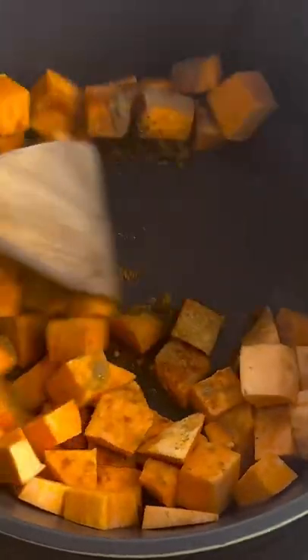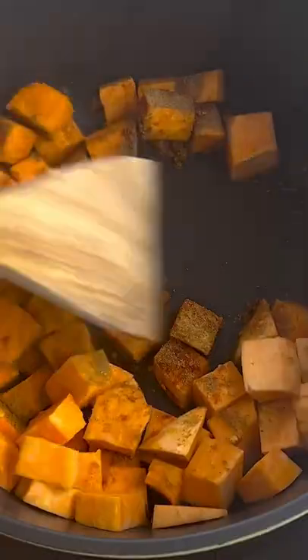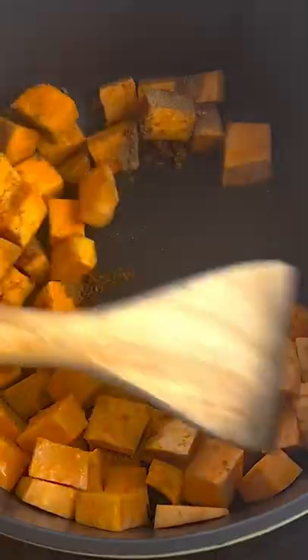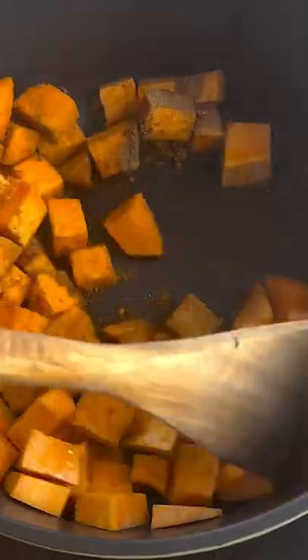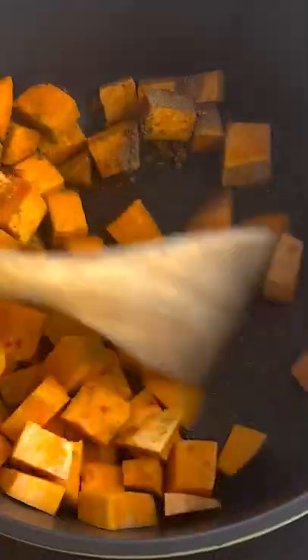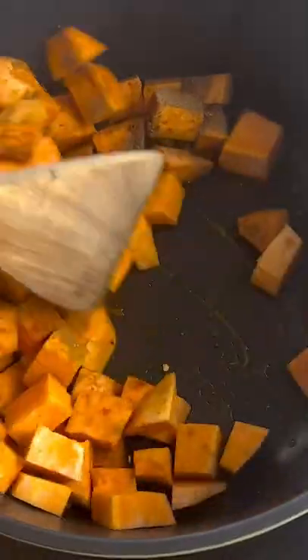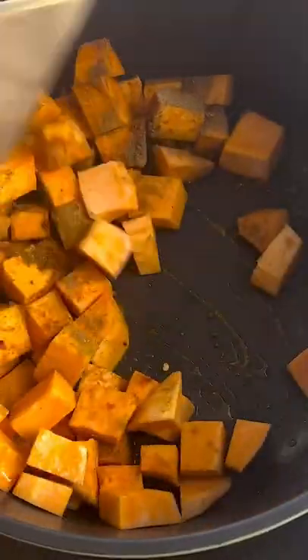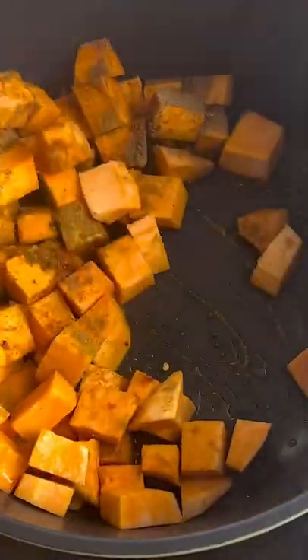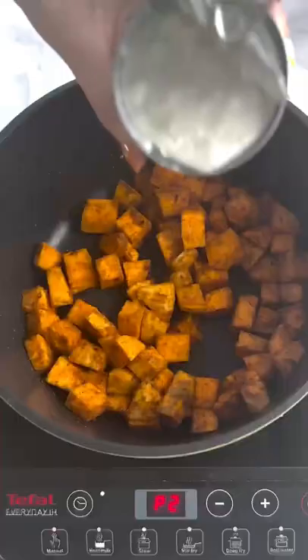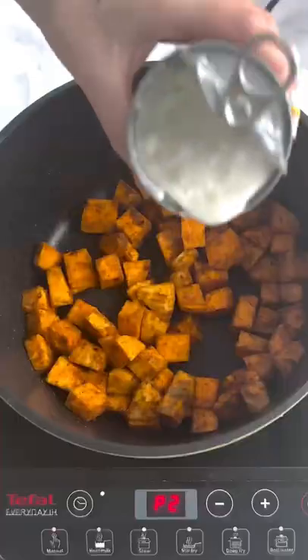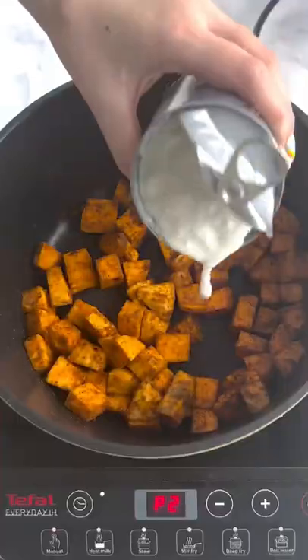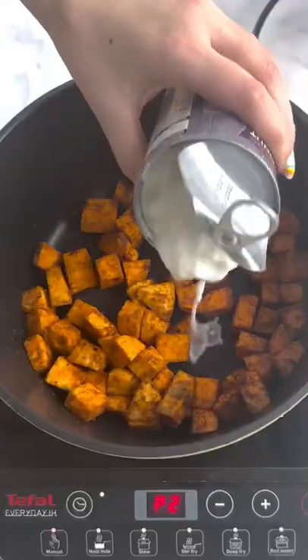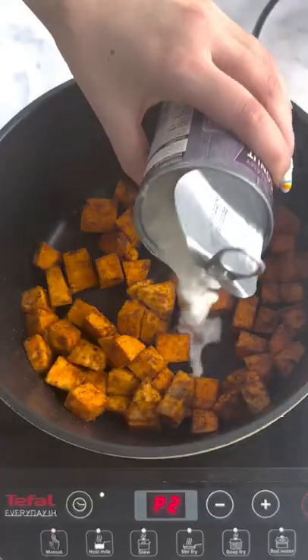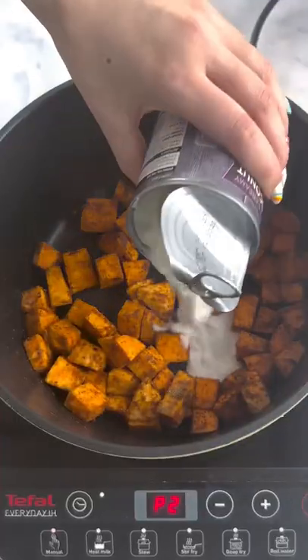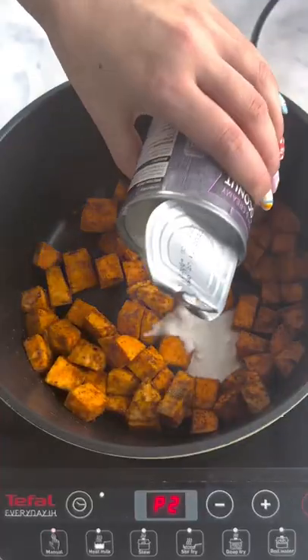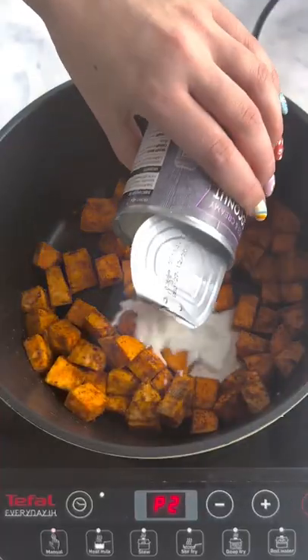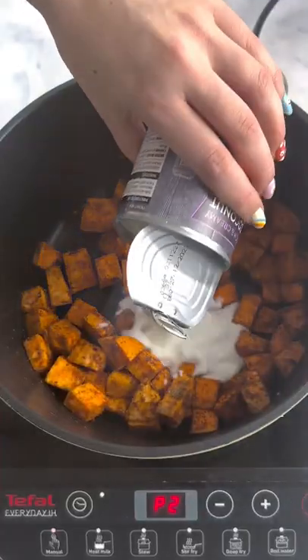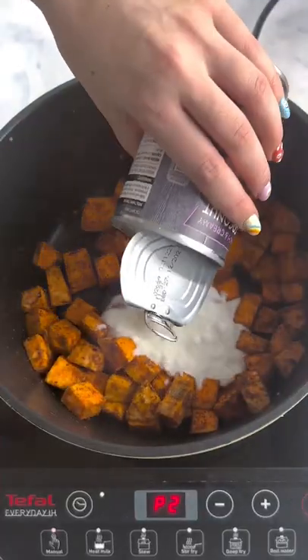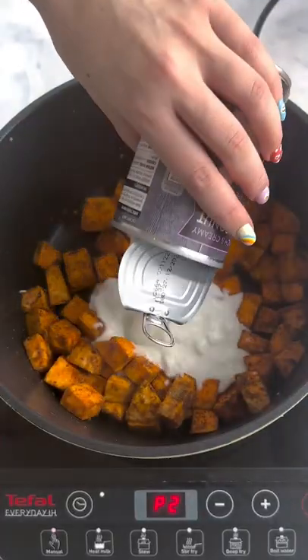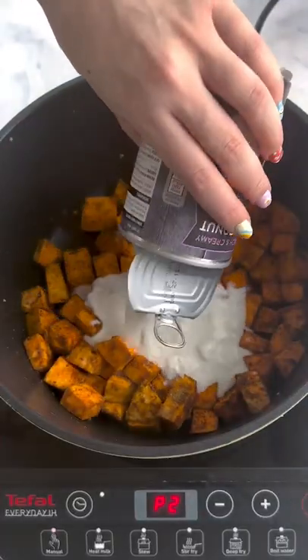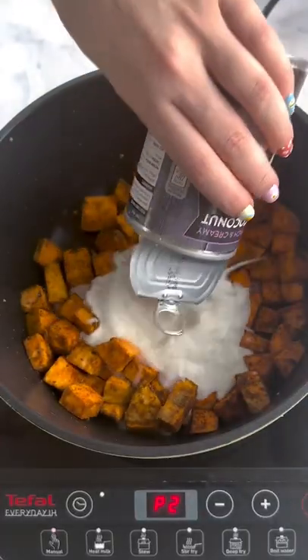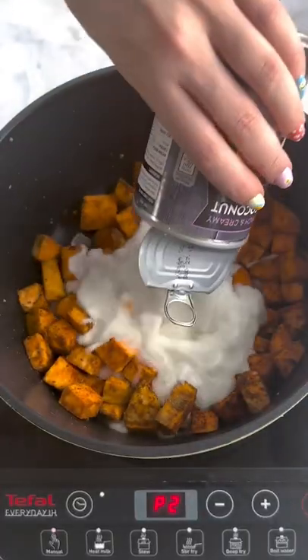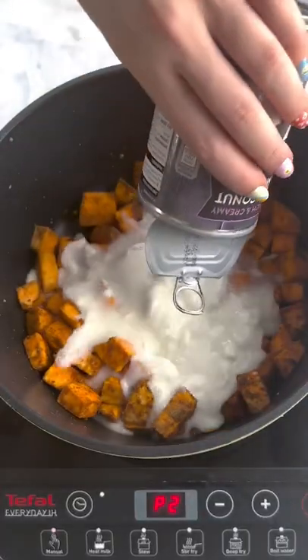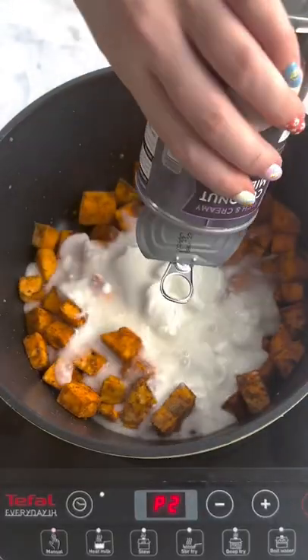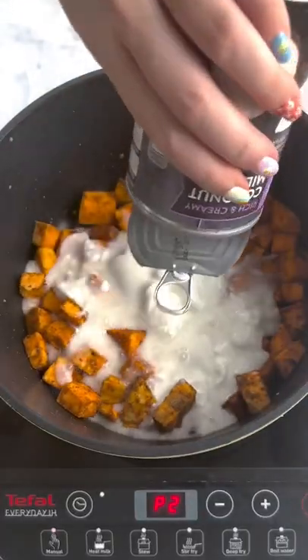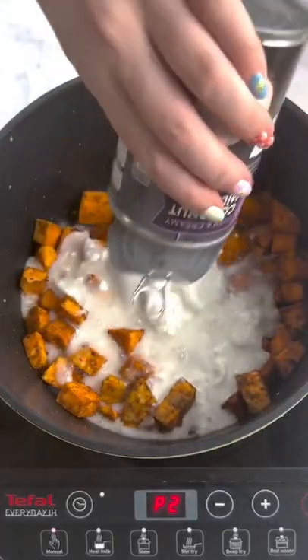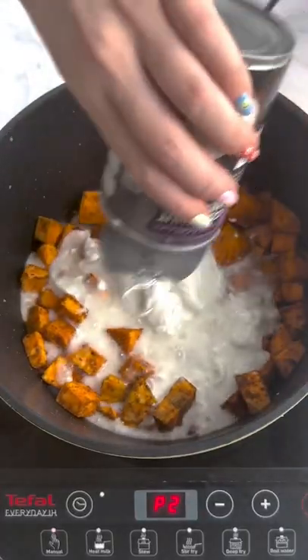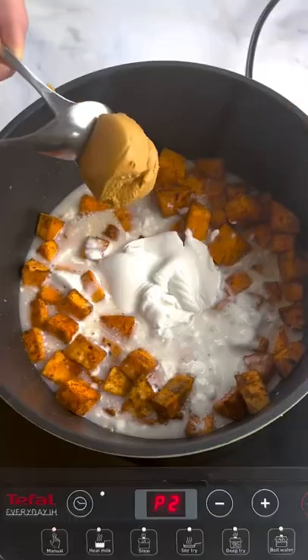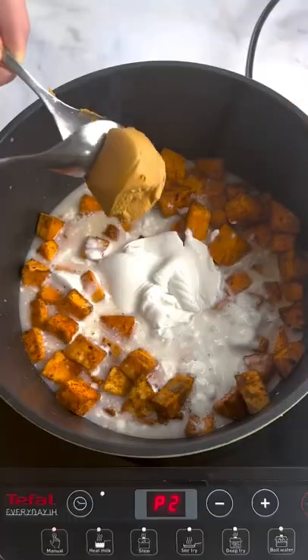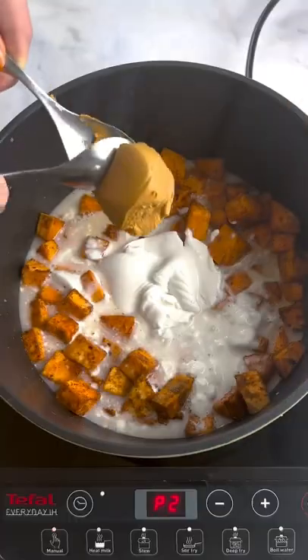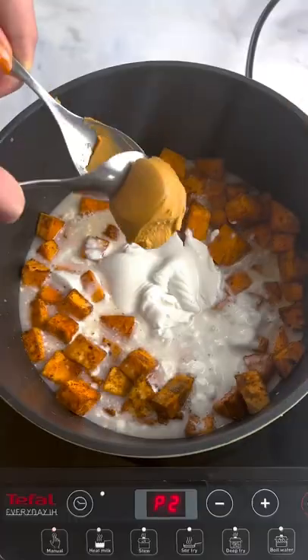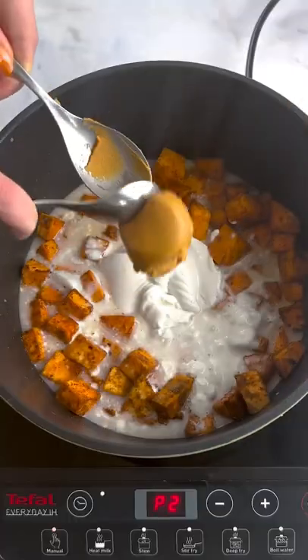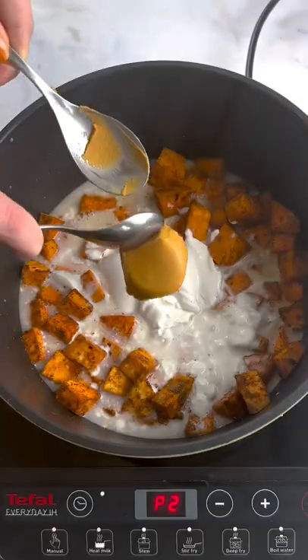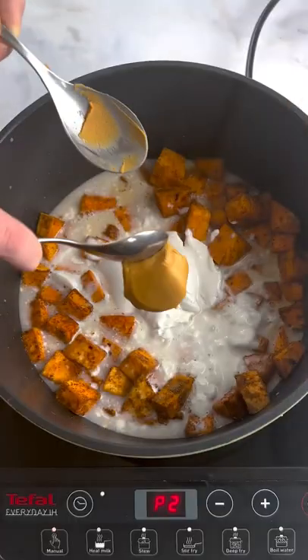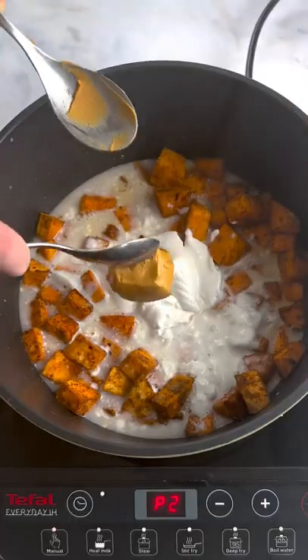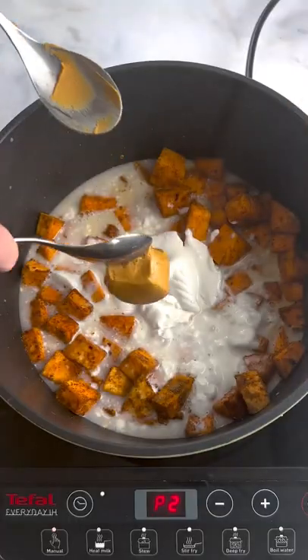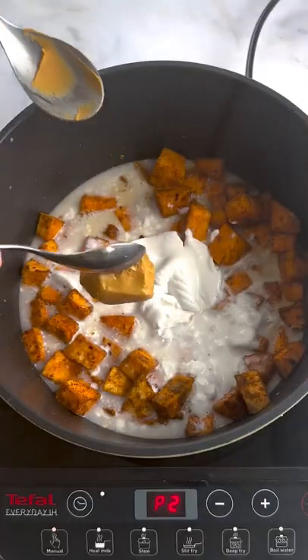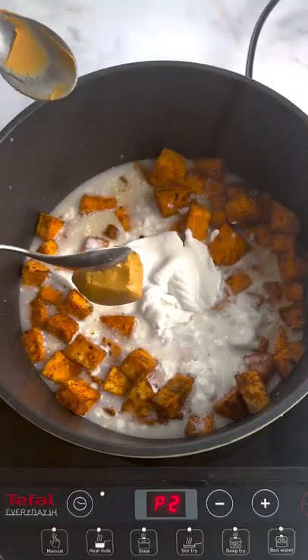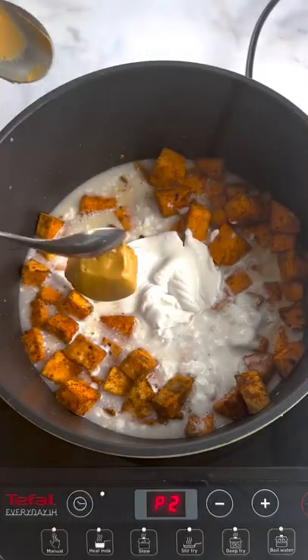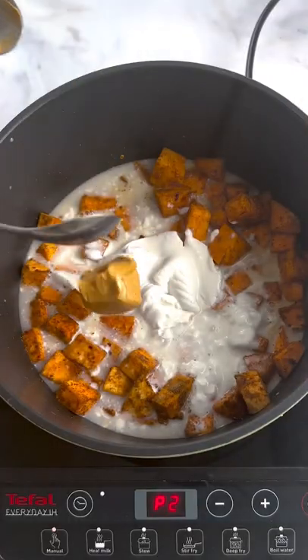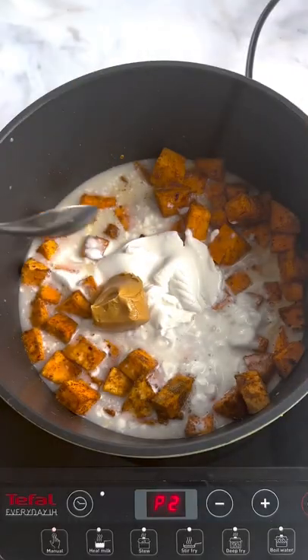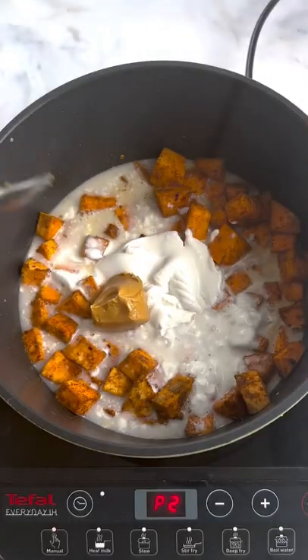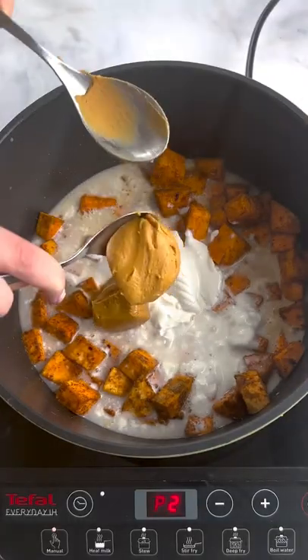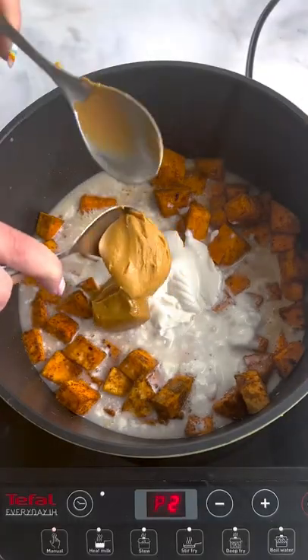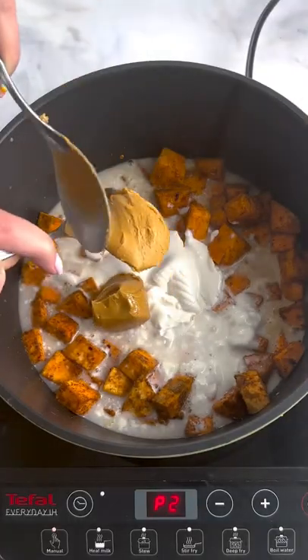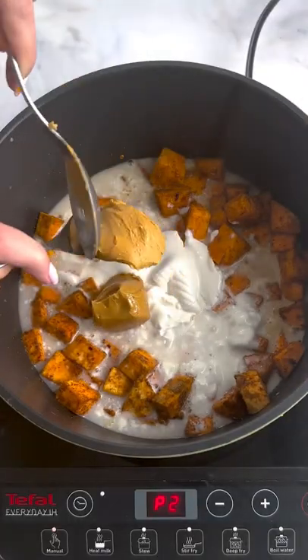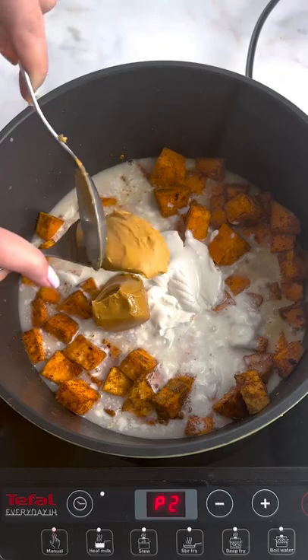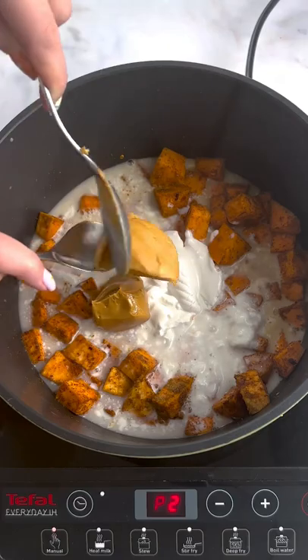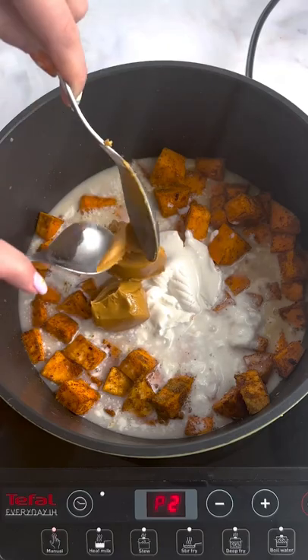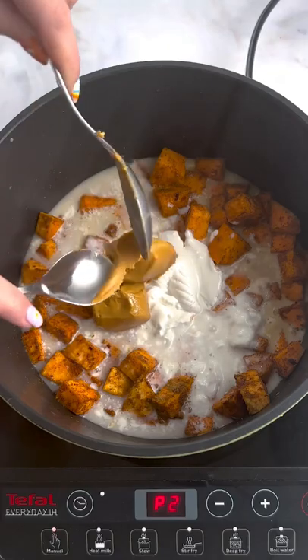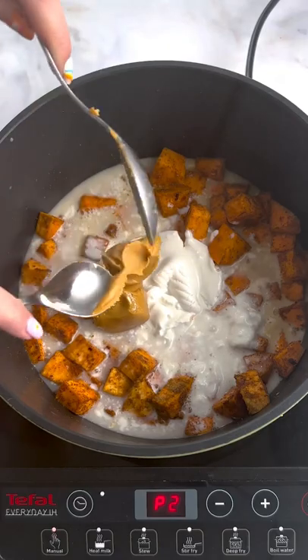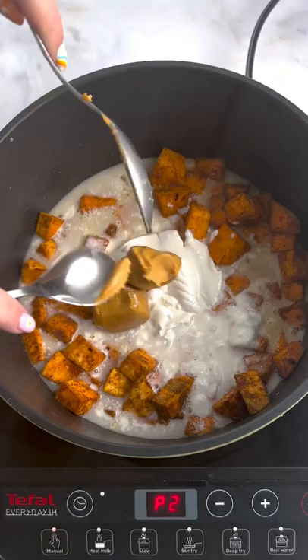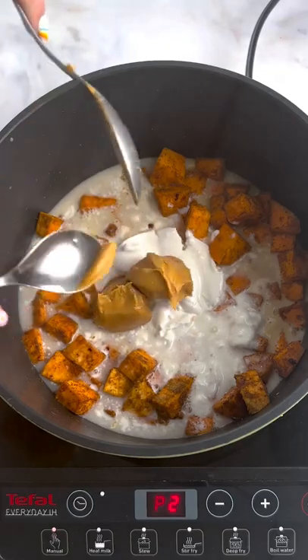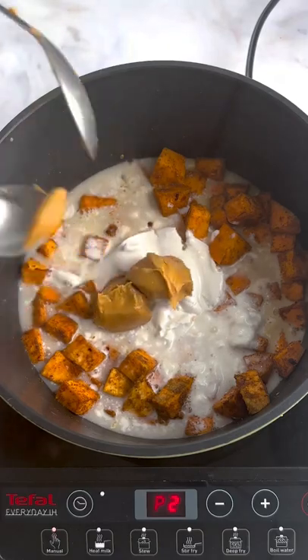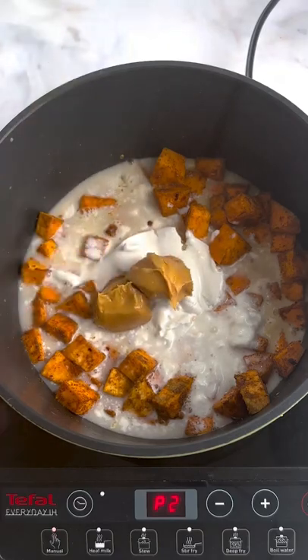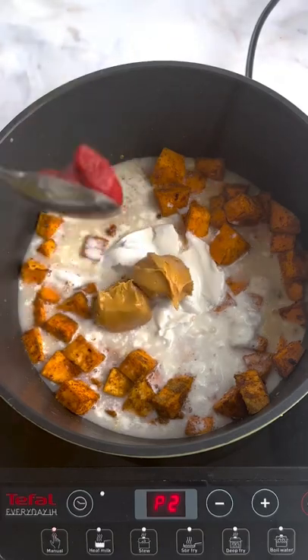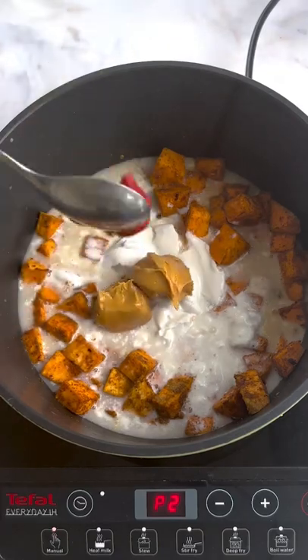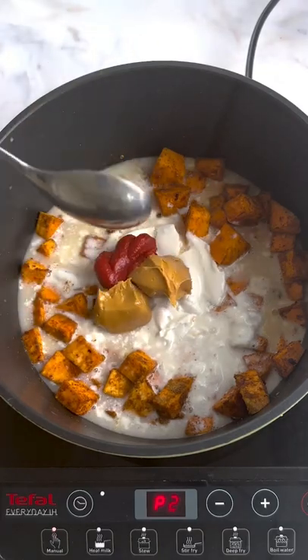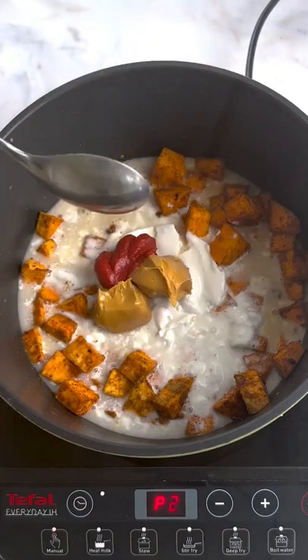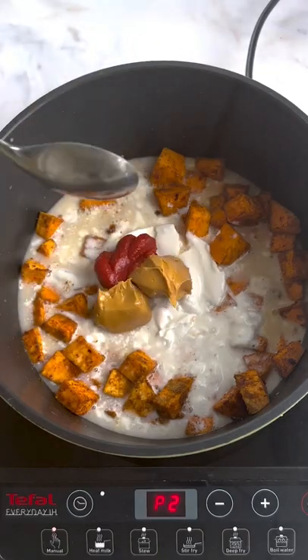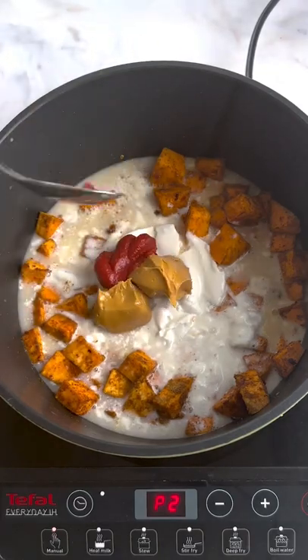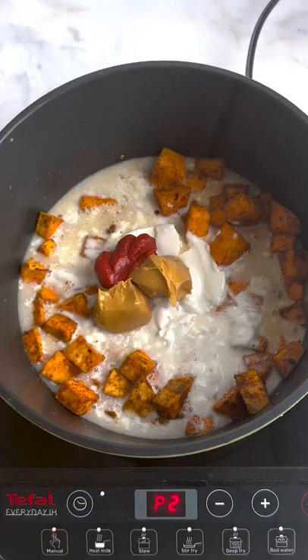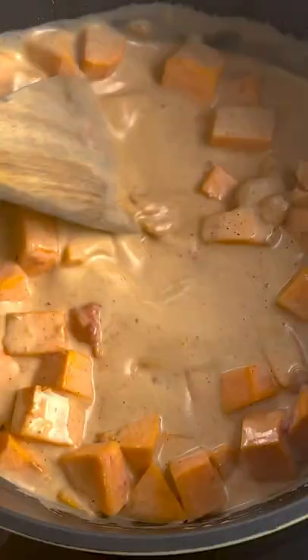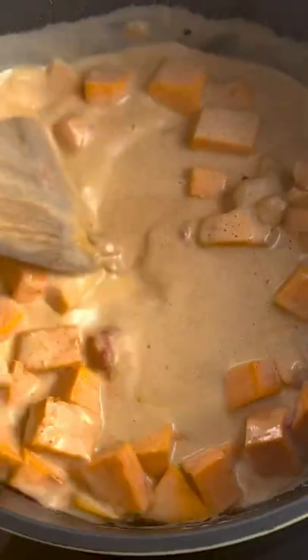It's so quick and easy to make and tastes seriously good too. We often have leftovers for lunch the following day, which is just really, really handy.